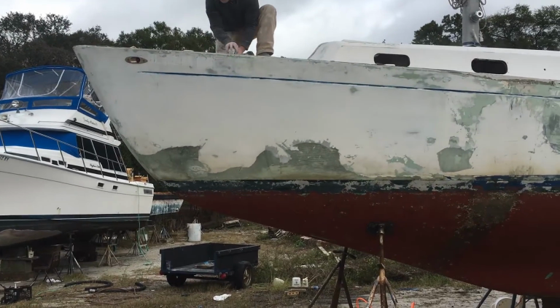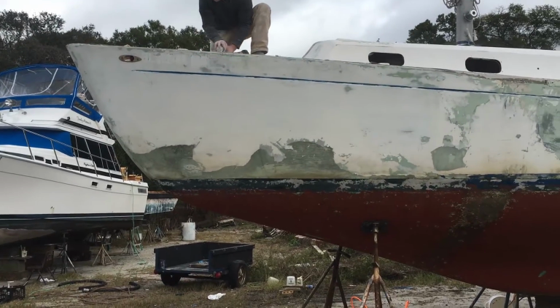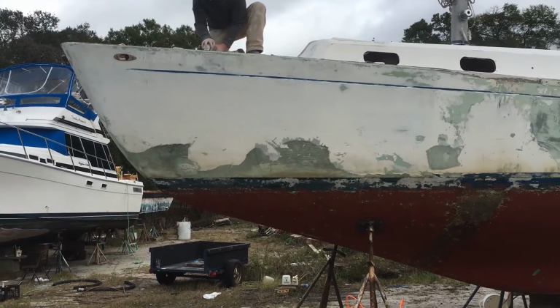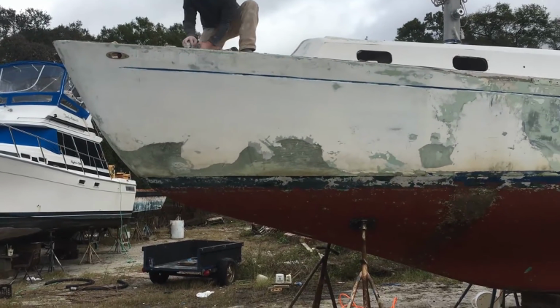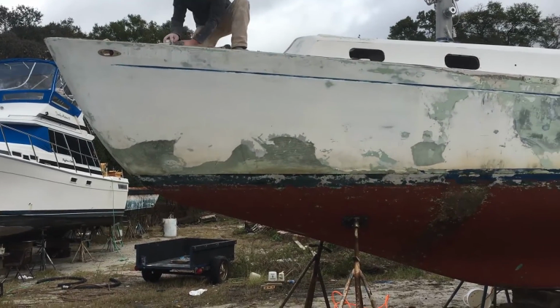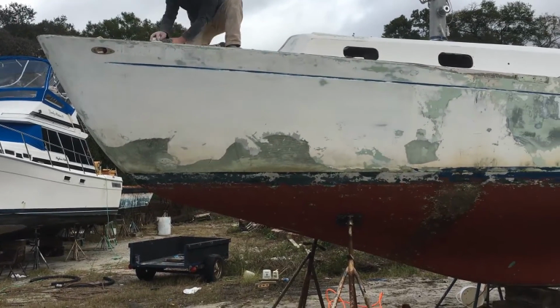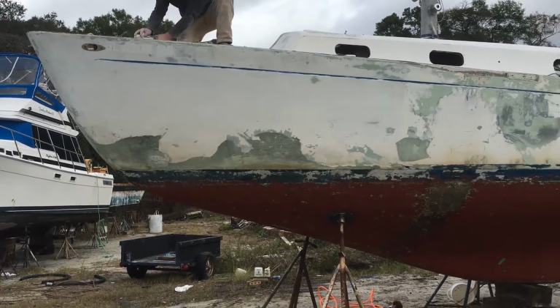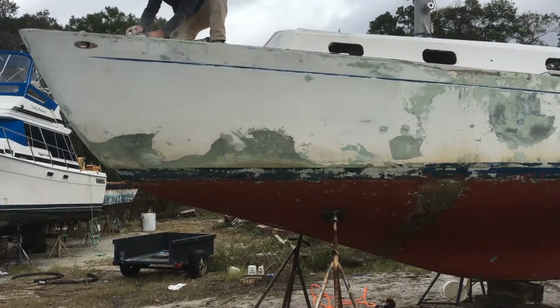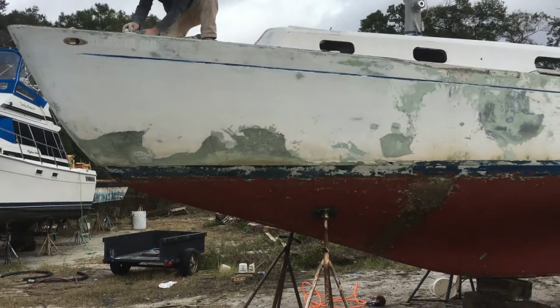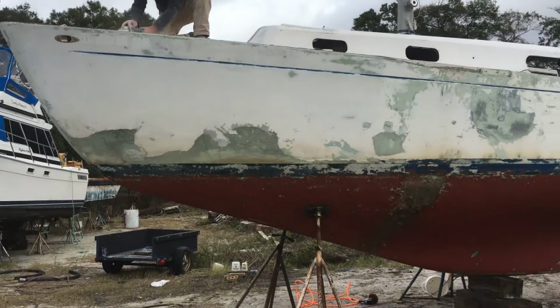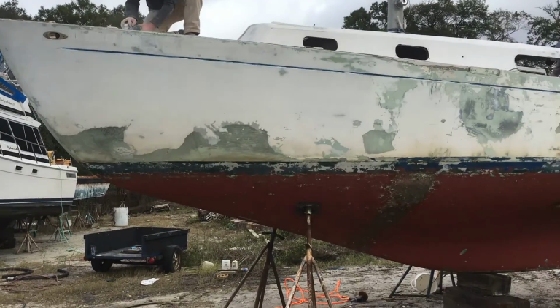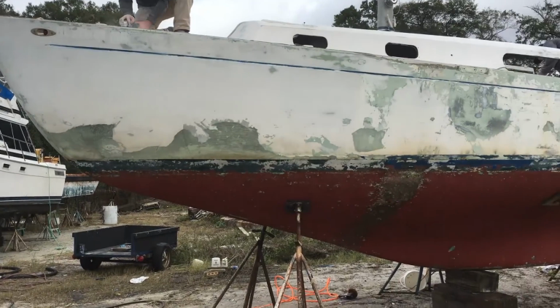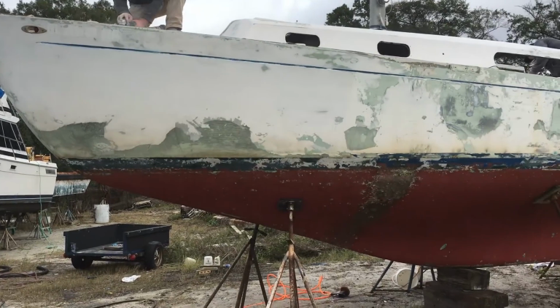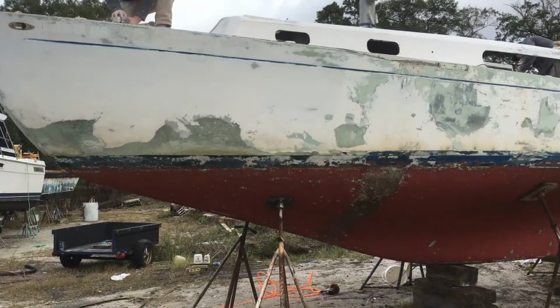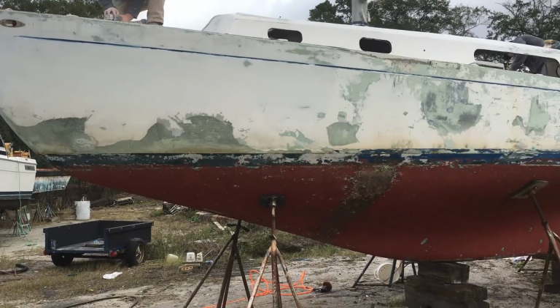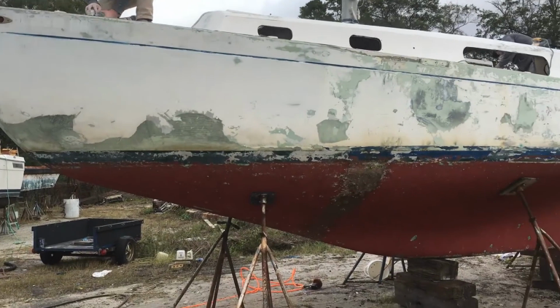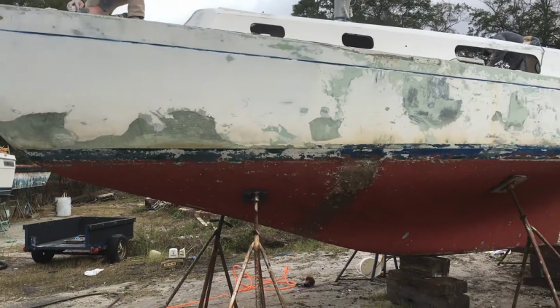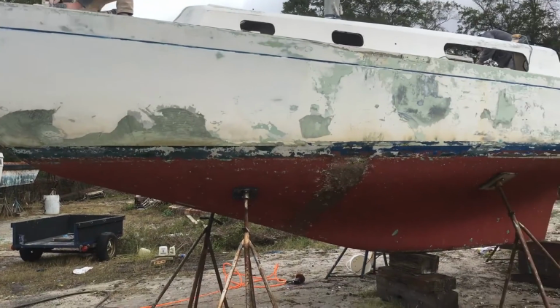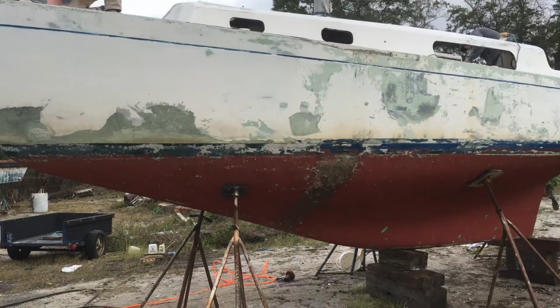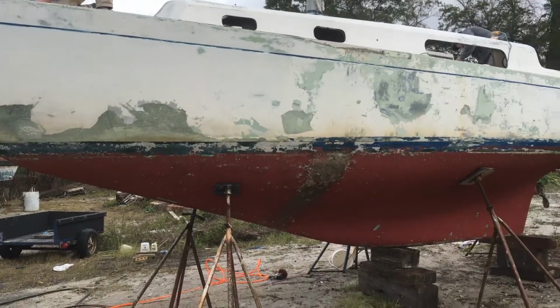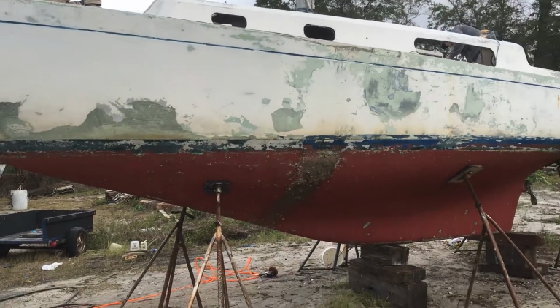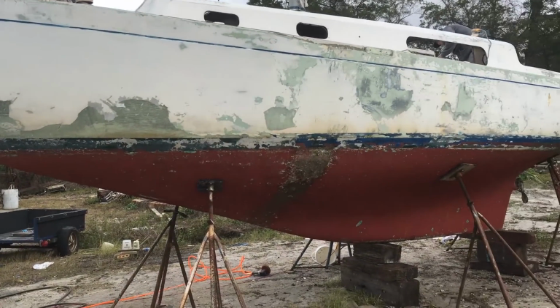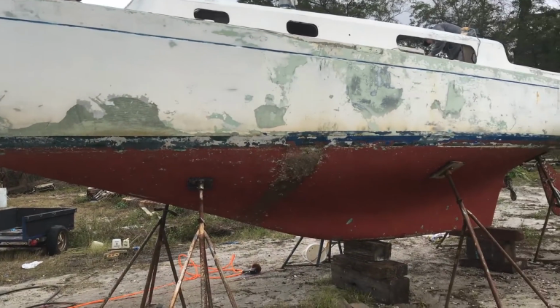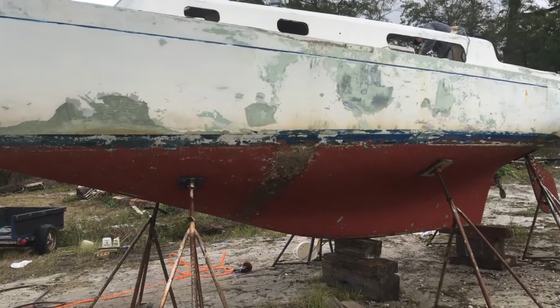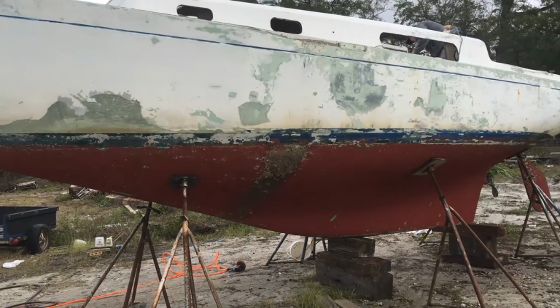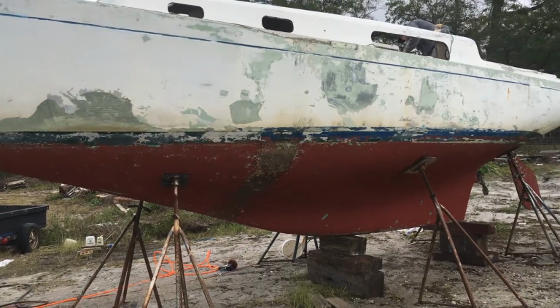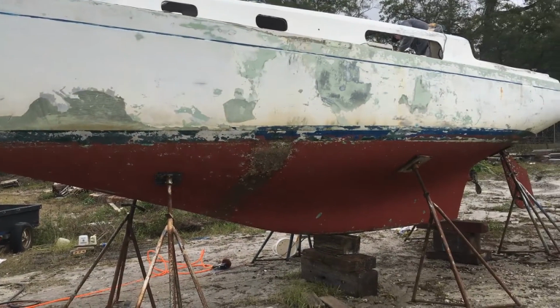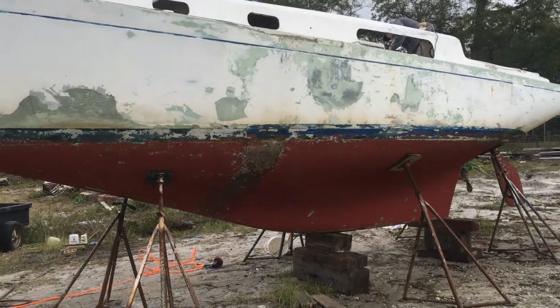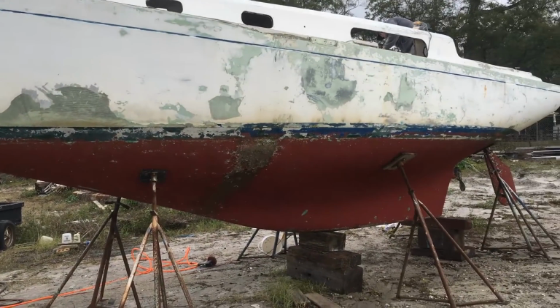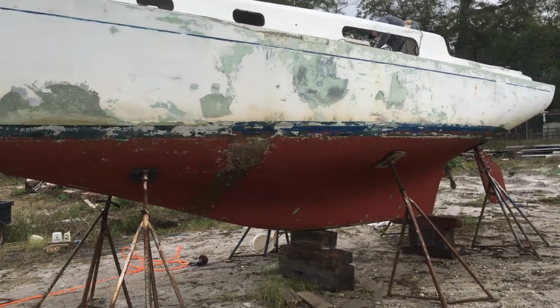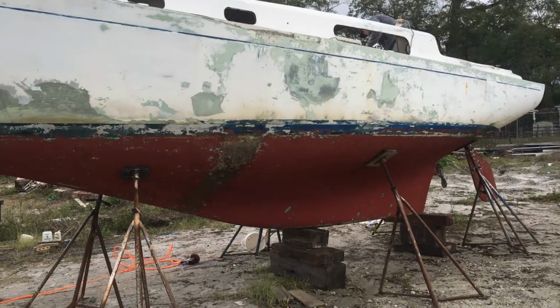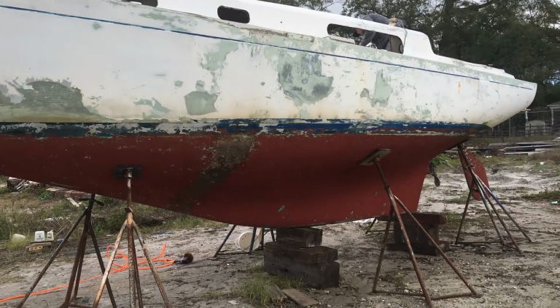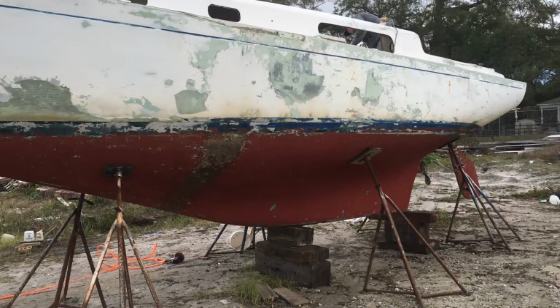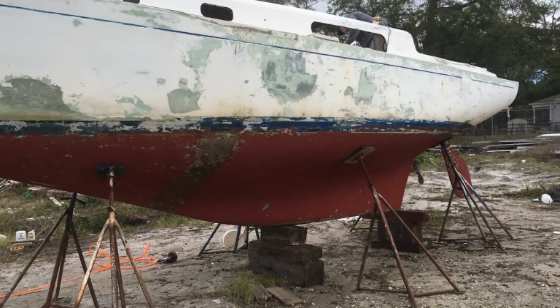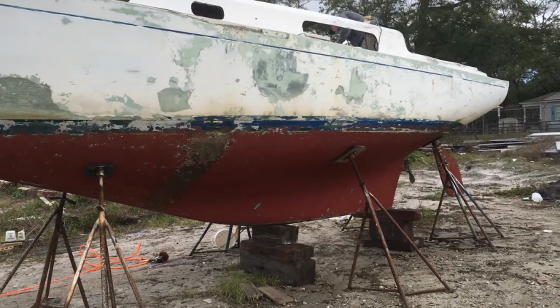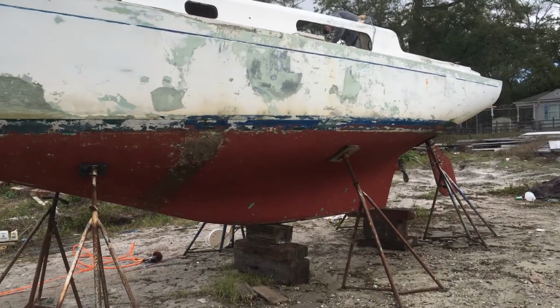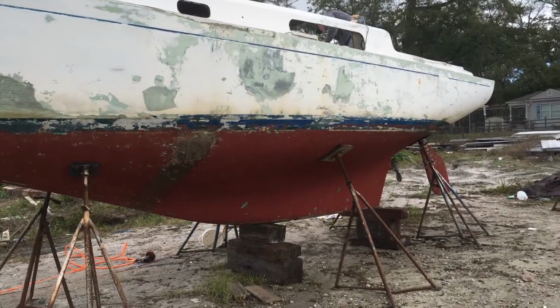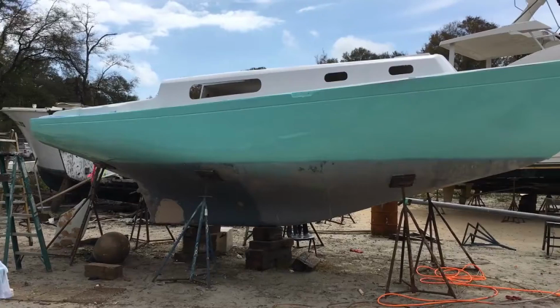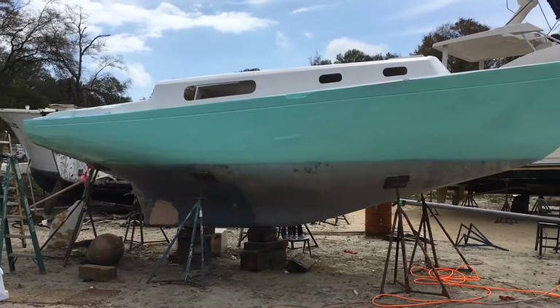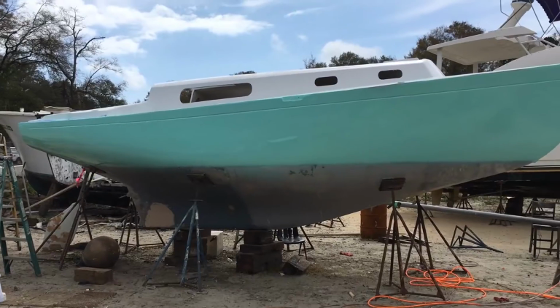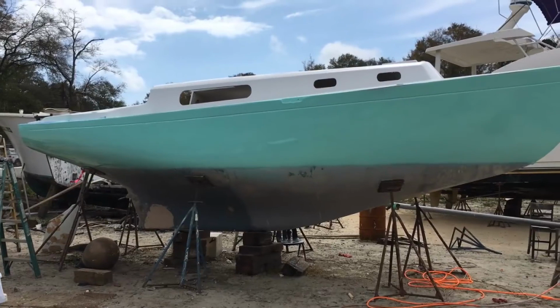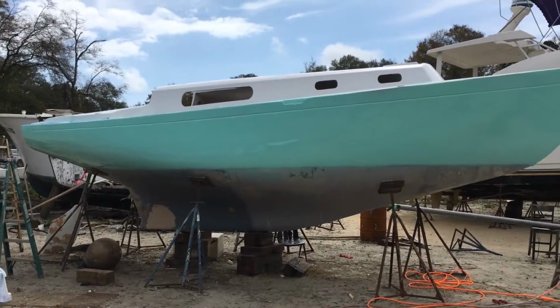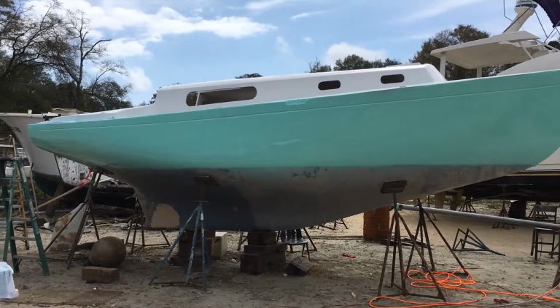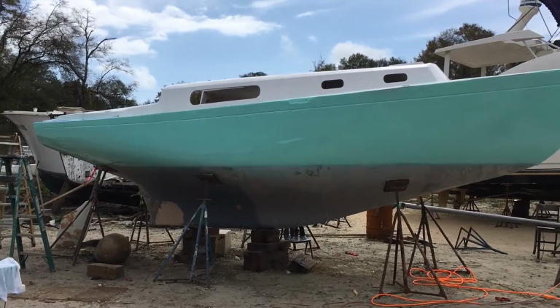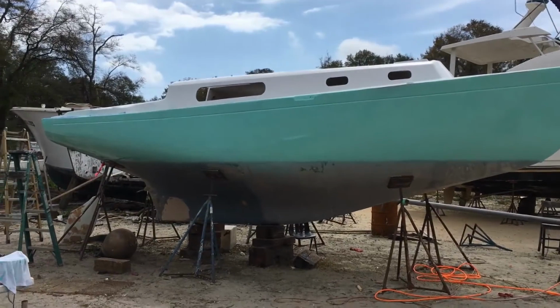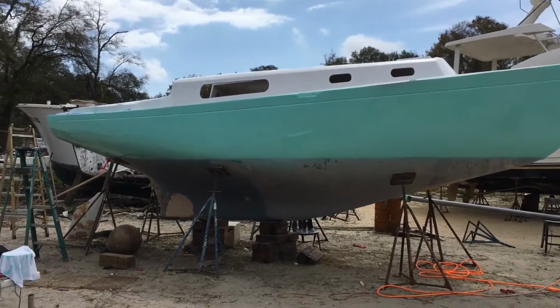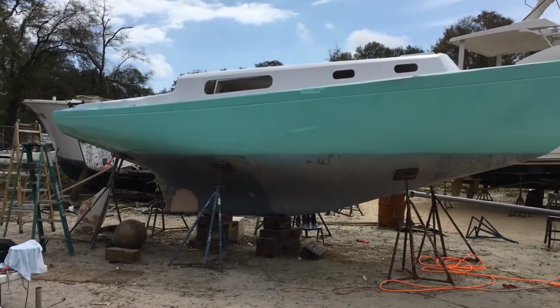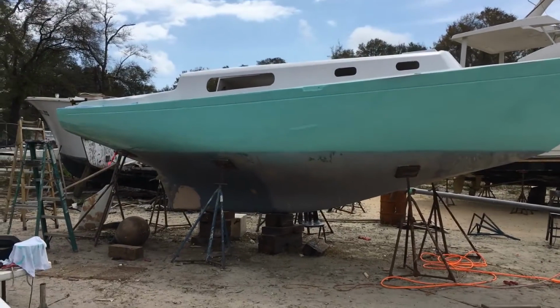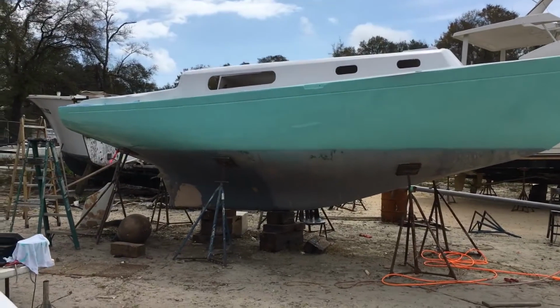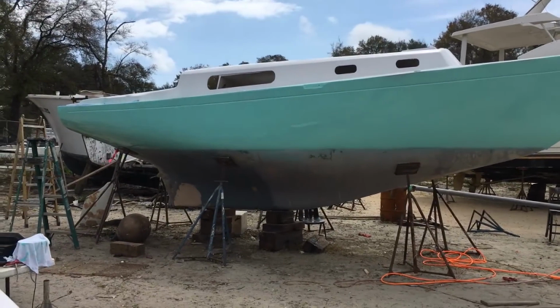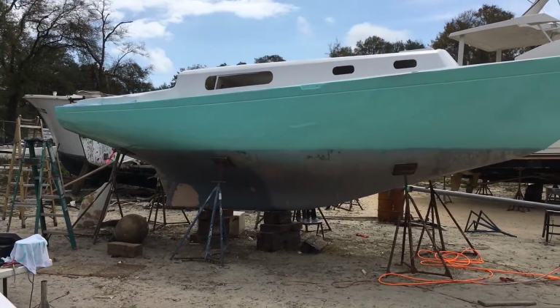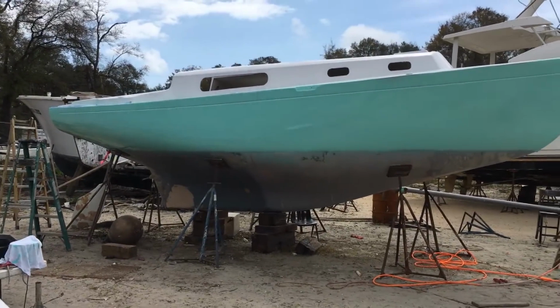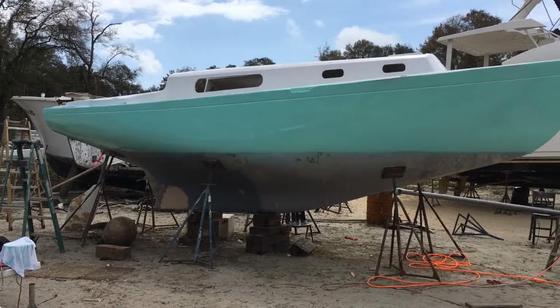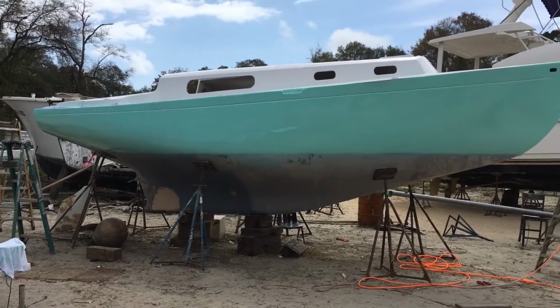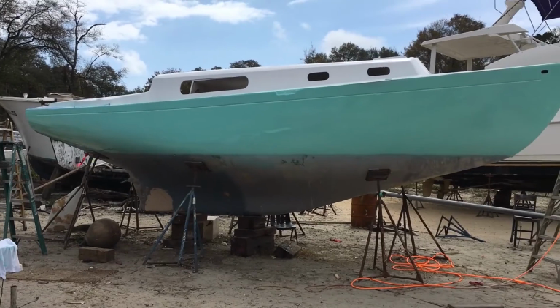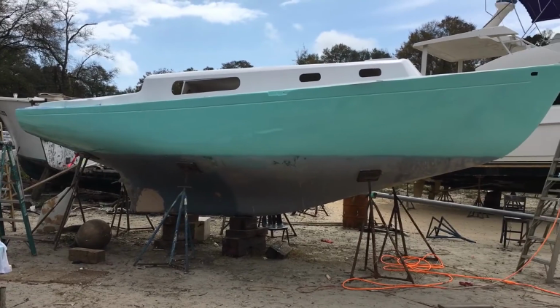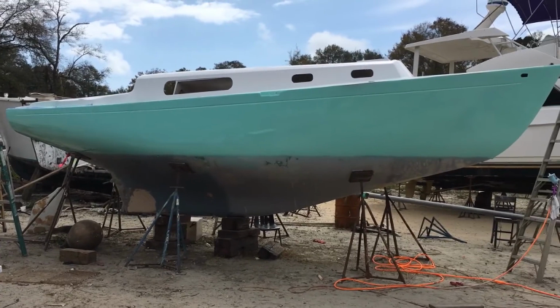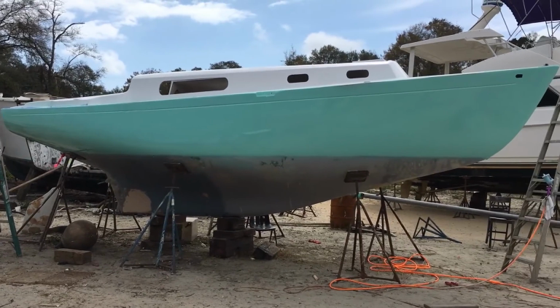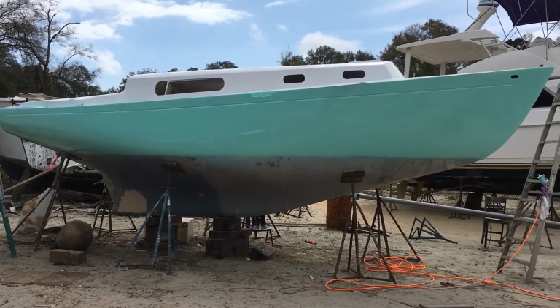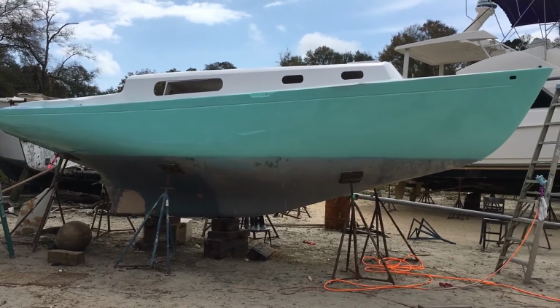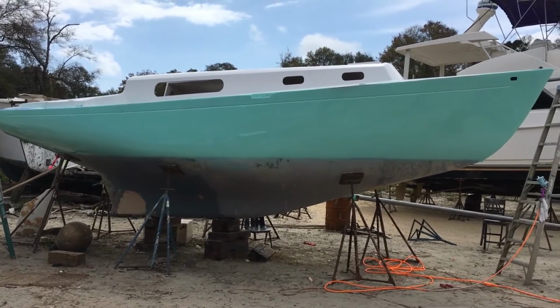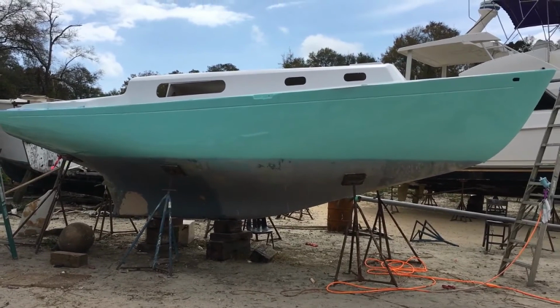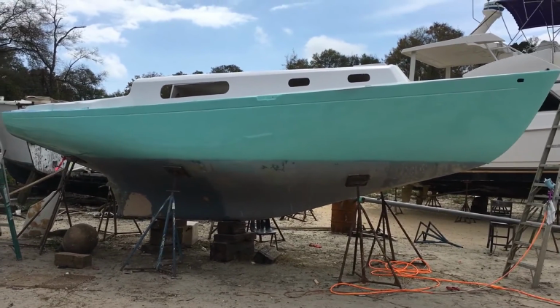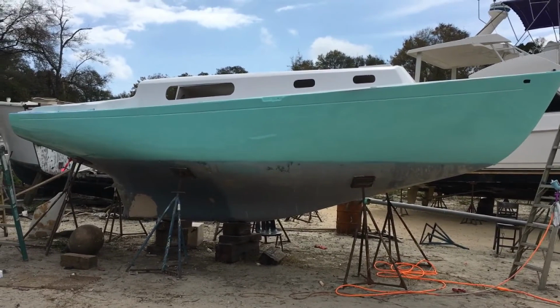And if you don't remember, this is how bad the boat looked before we started sanding. And here's what she looks like with a fresh coat of paint.